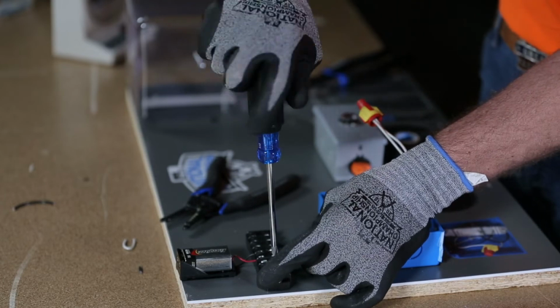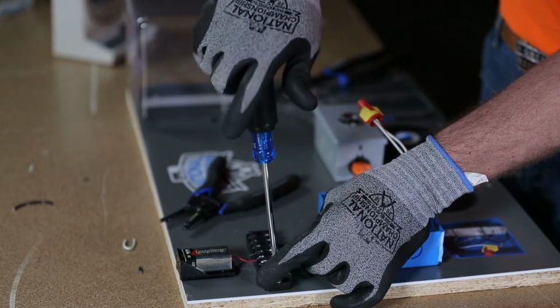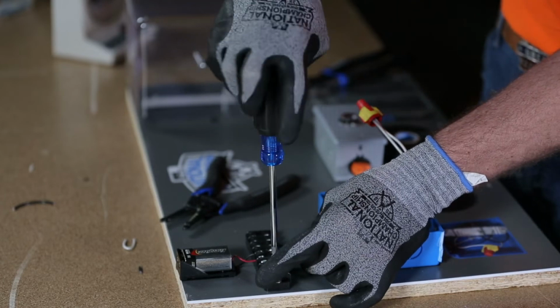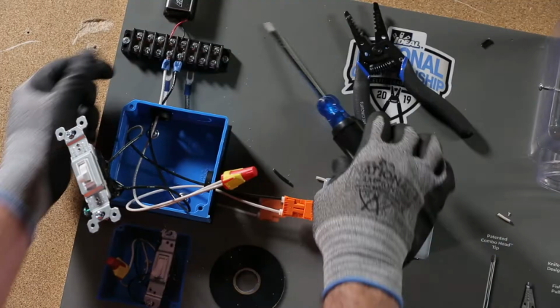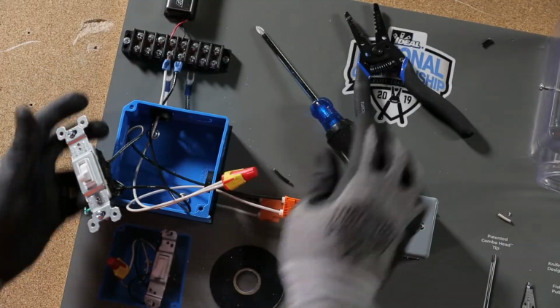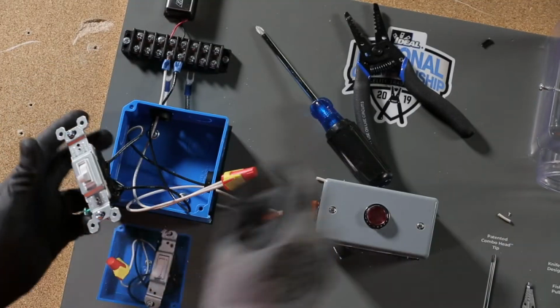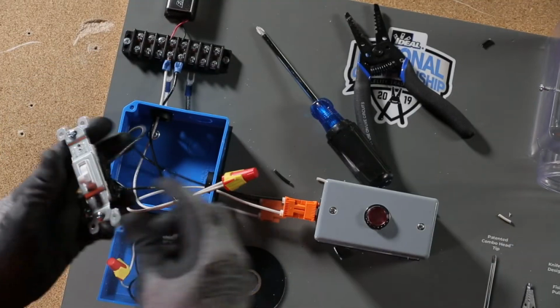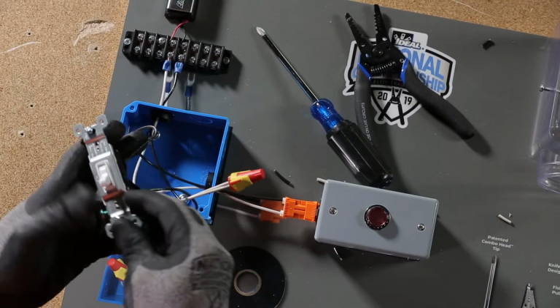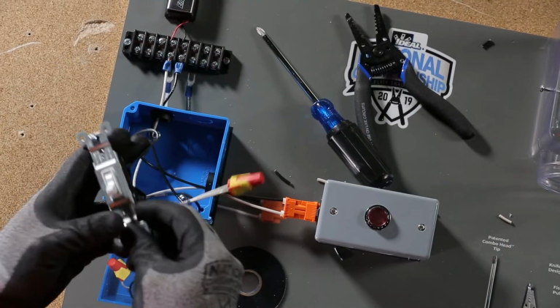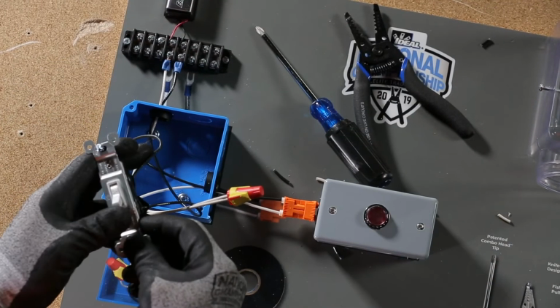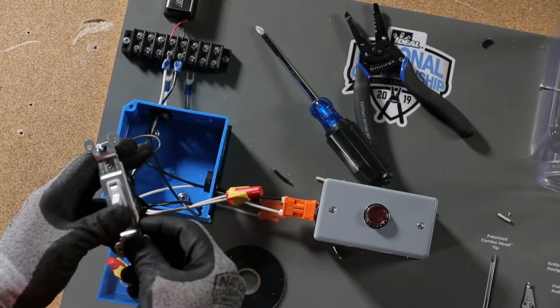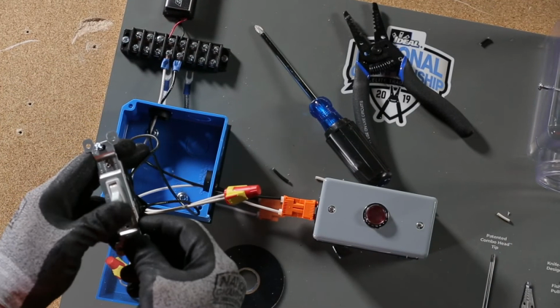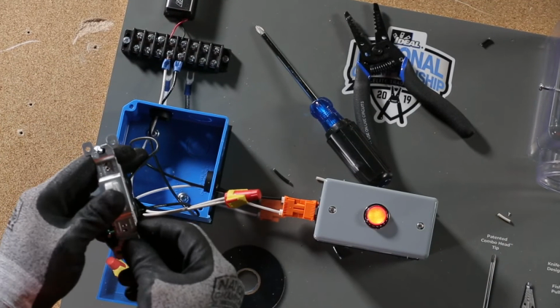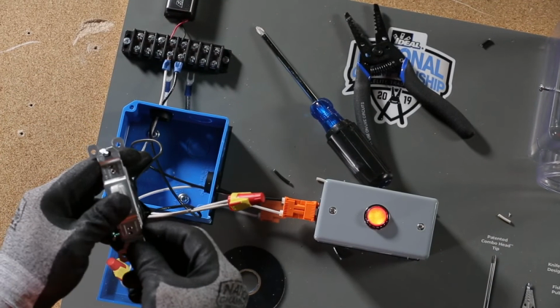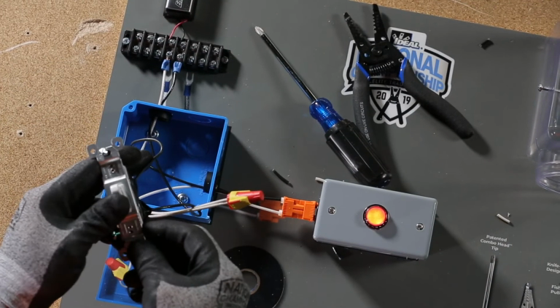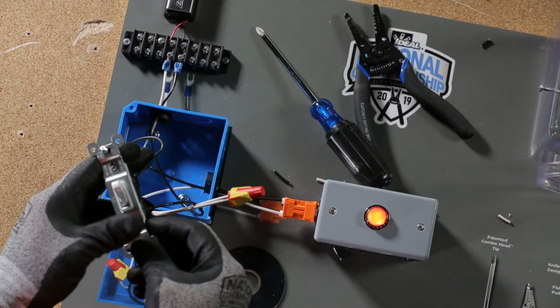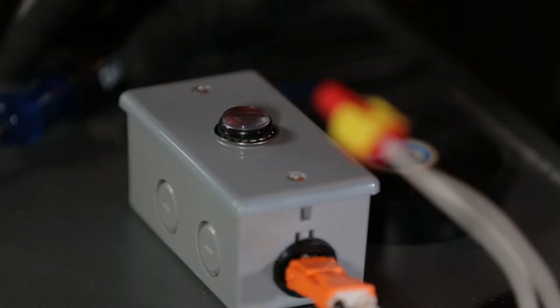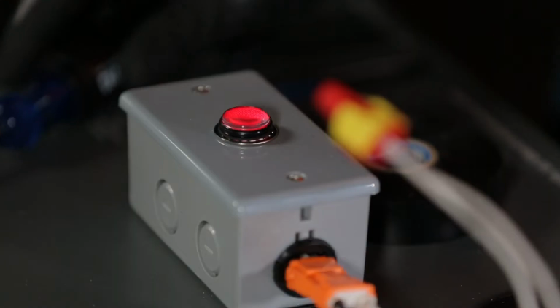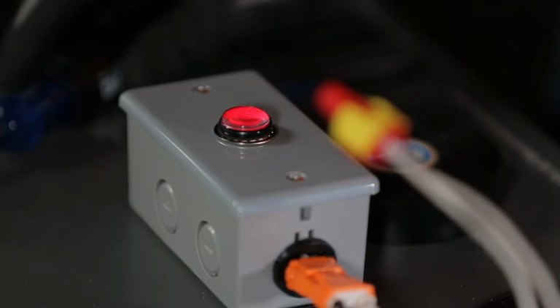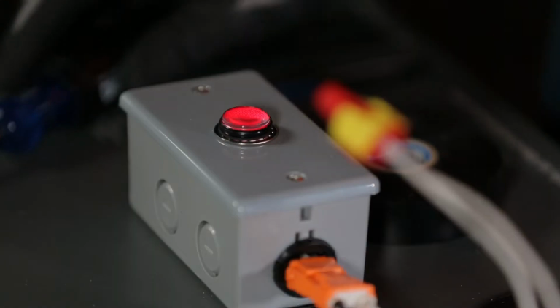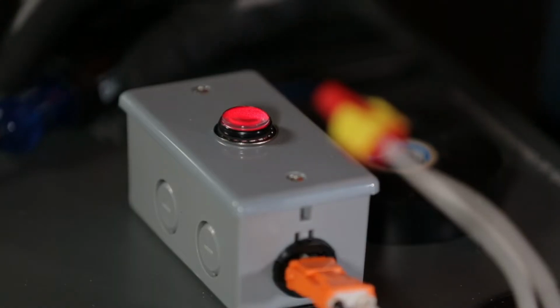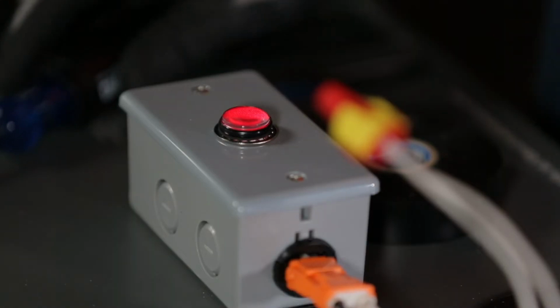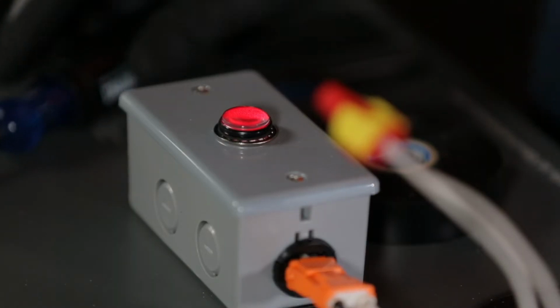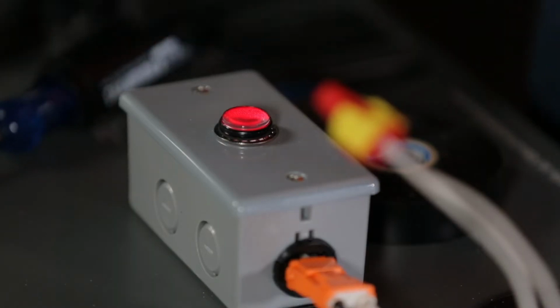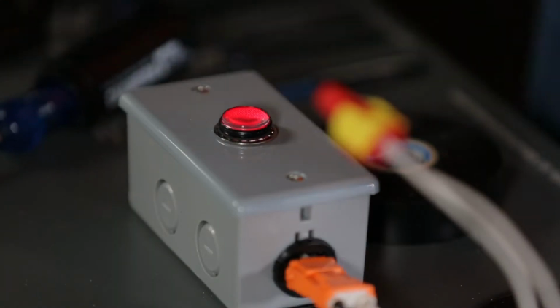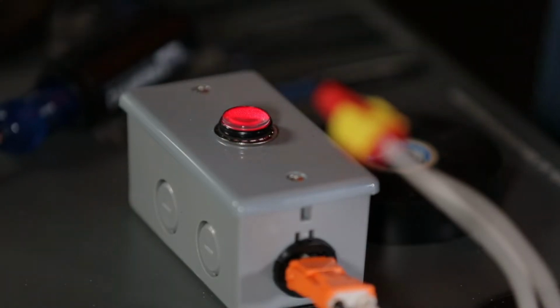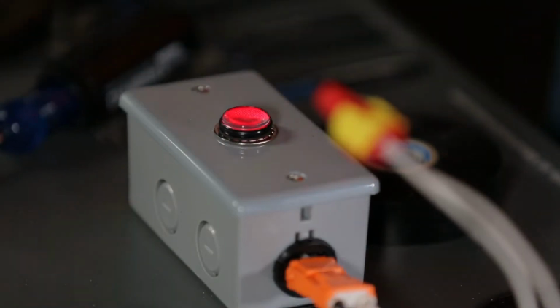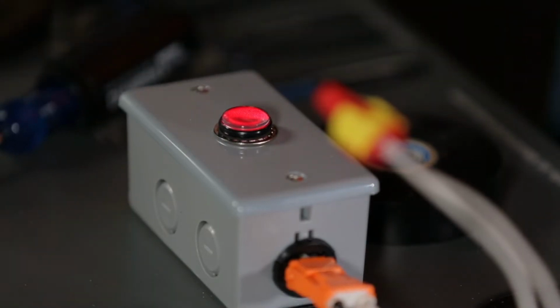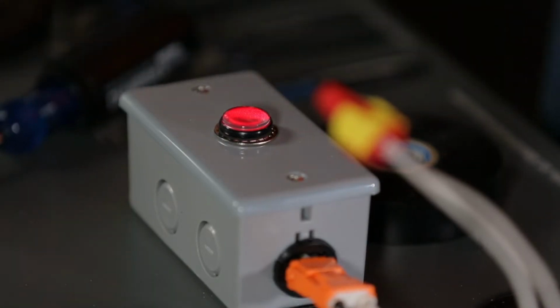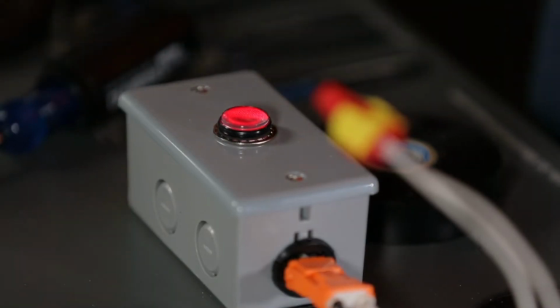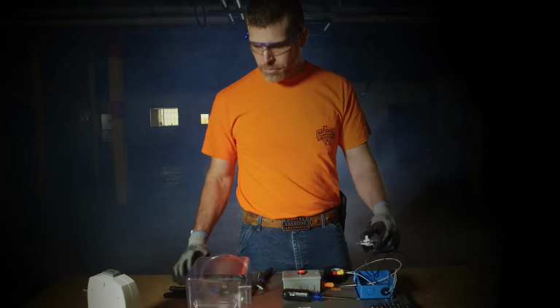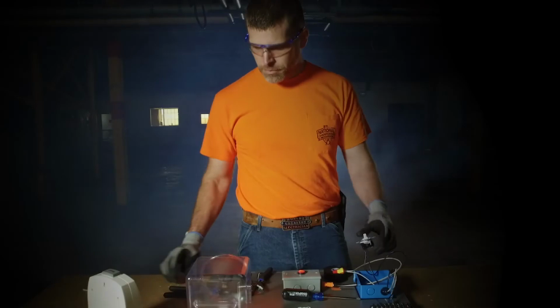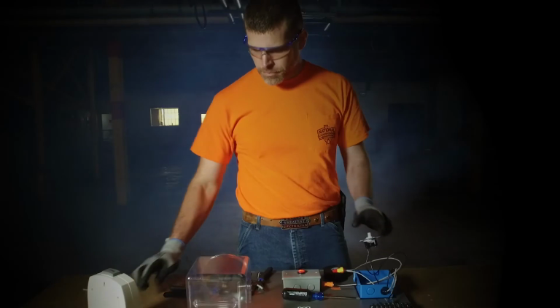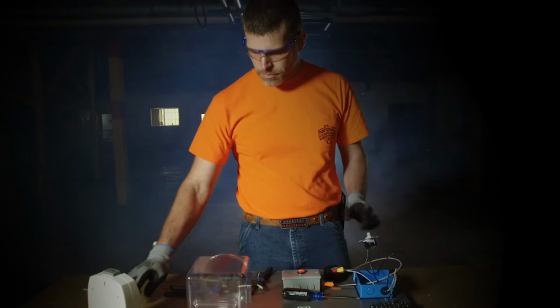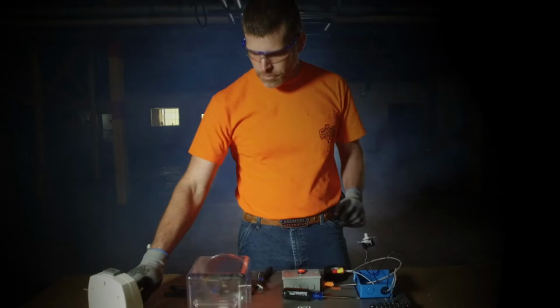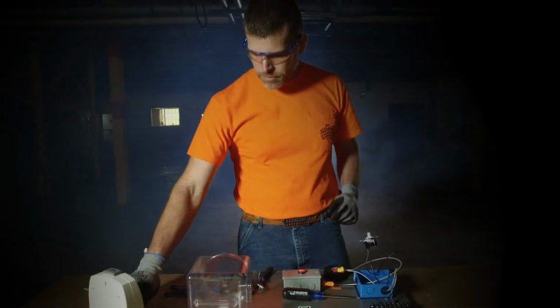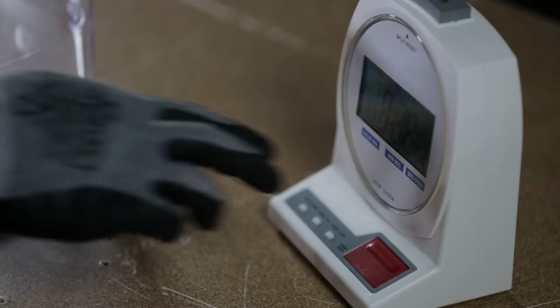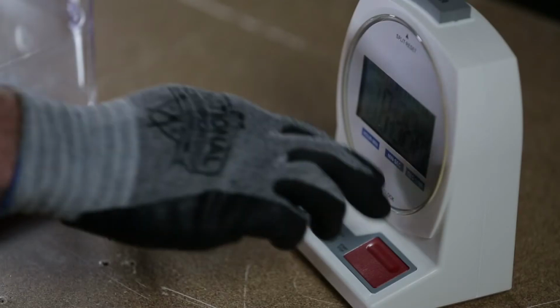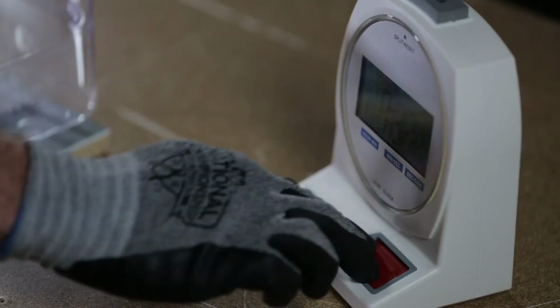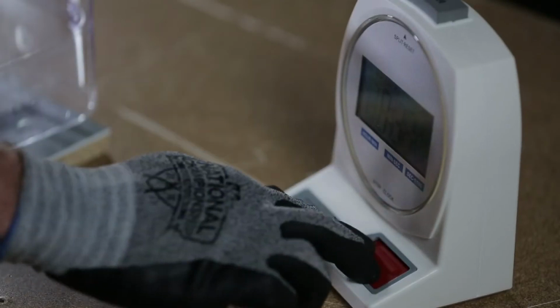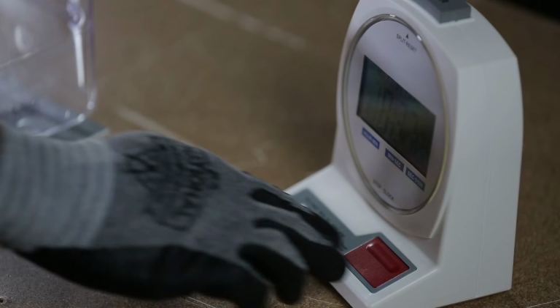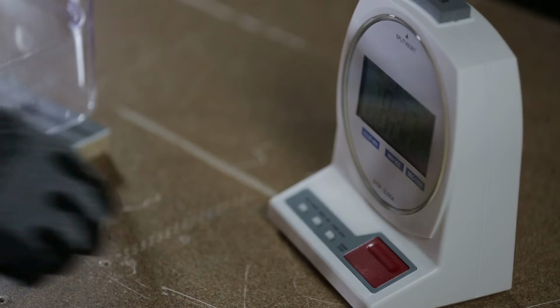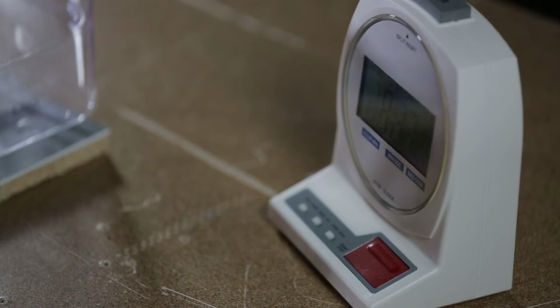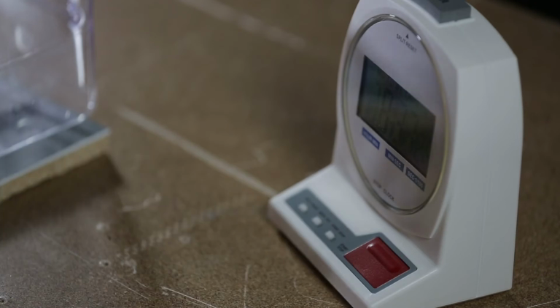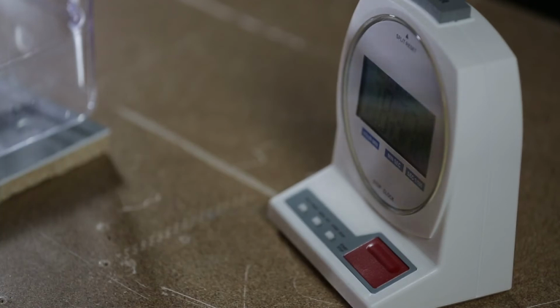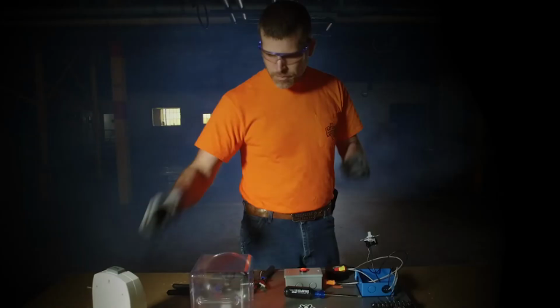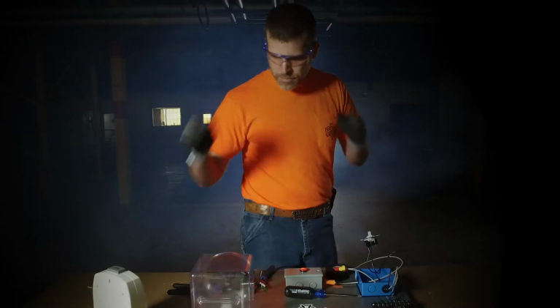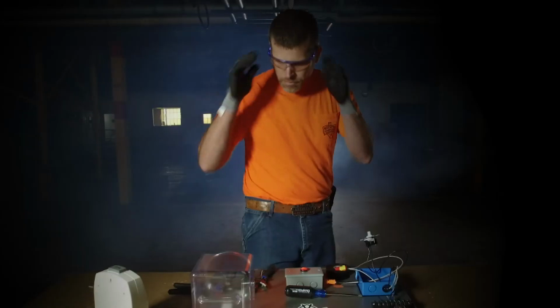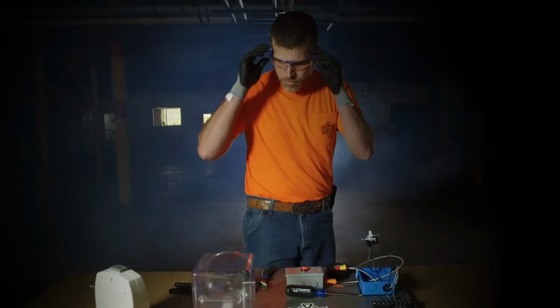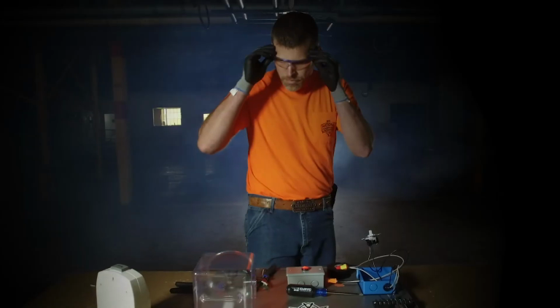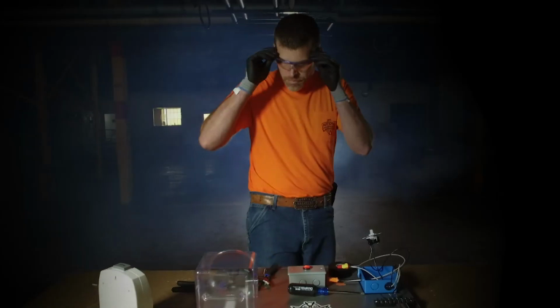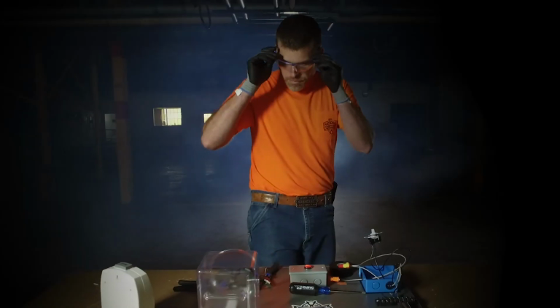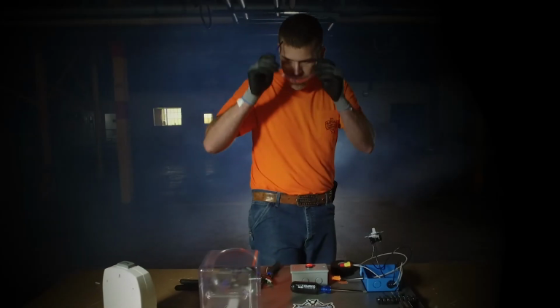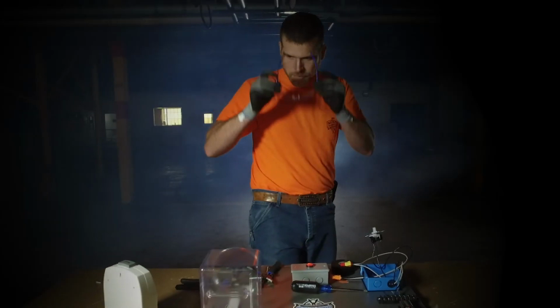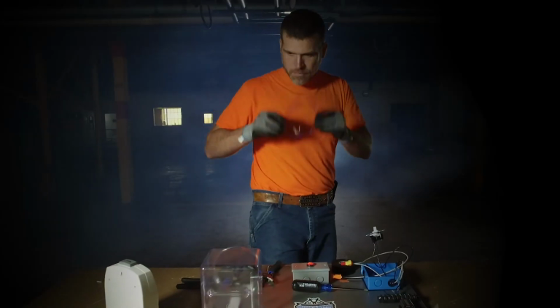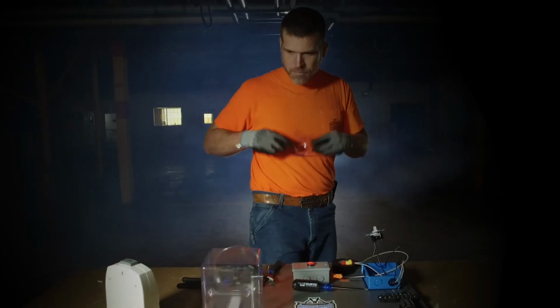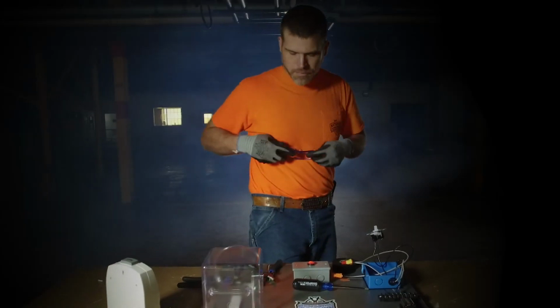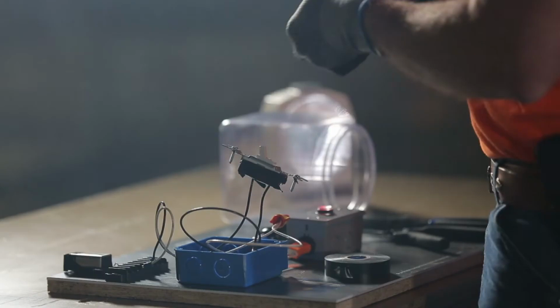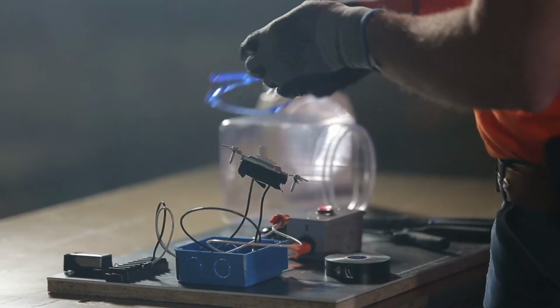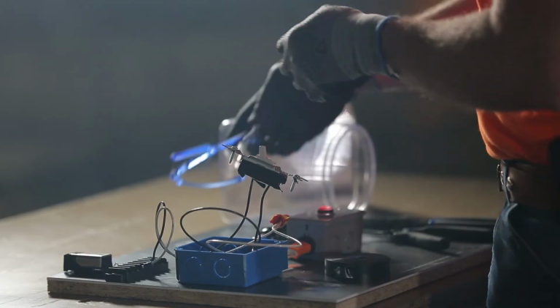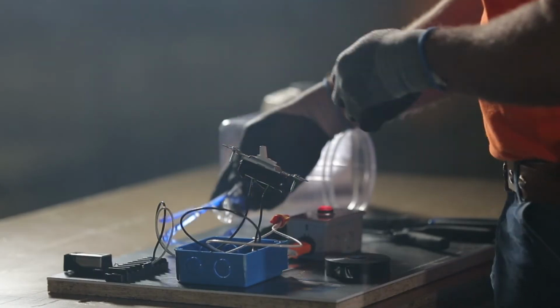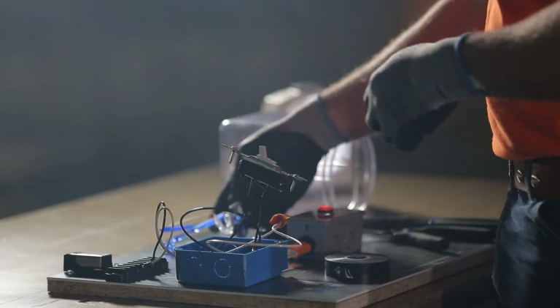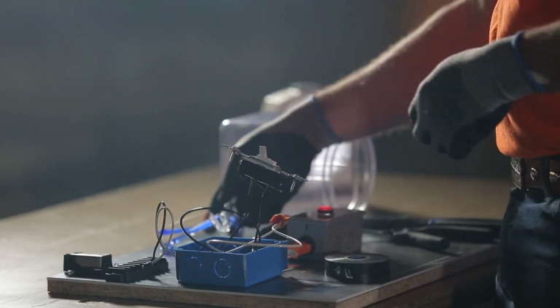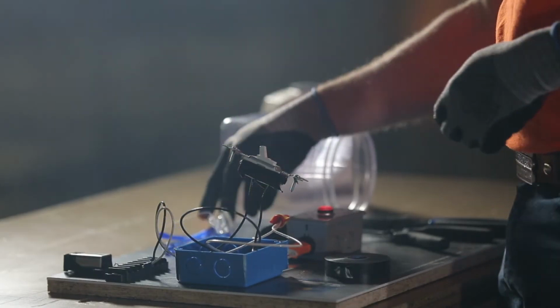Turn on the switch. After seeing the light turn on, hit the red button on the time clock and your challenge is done.